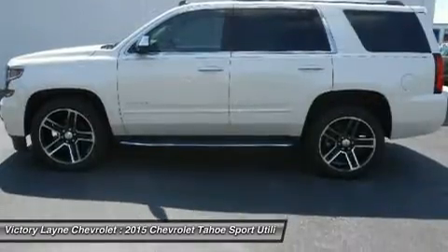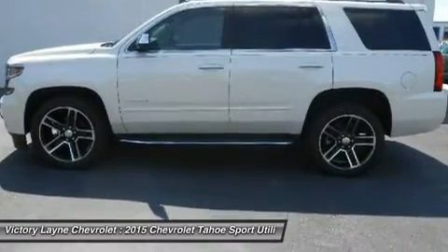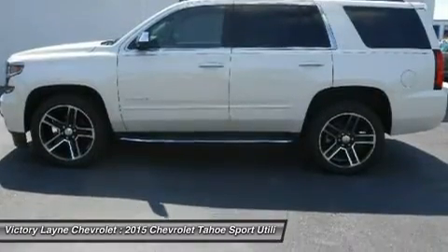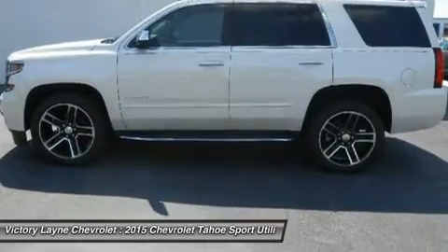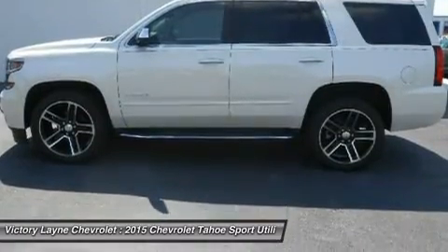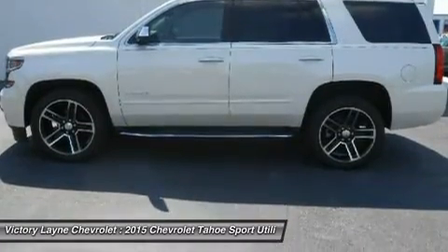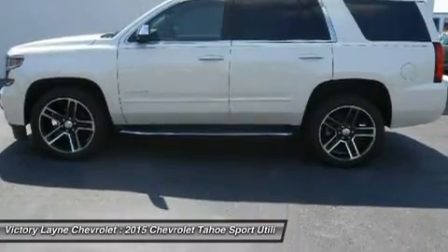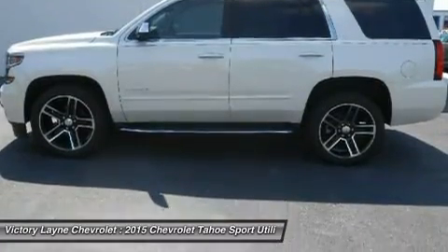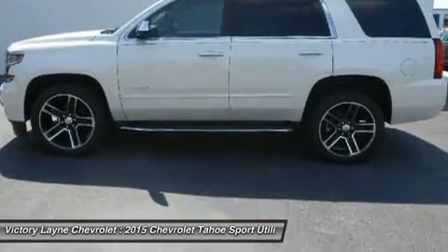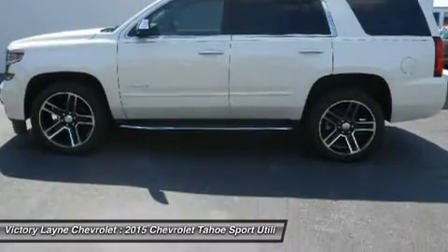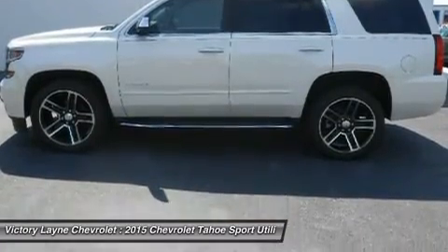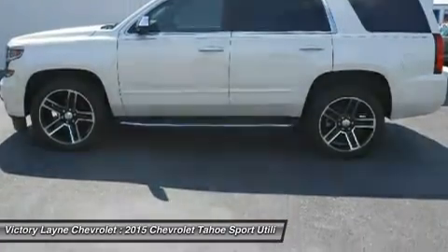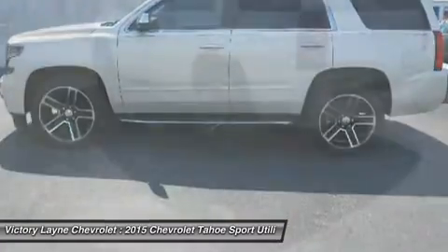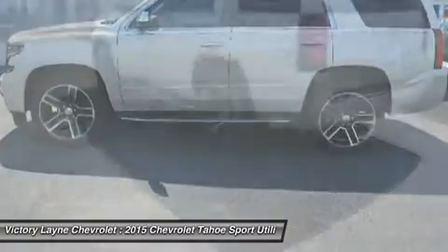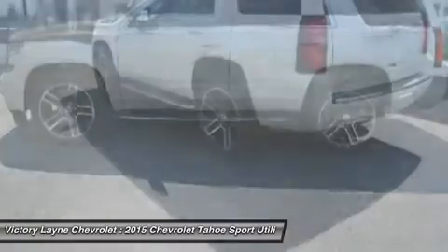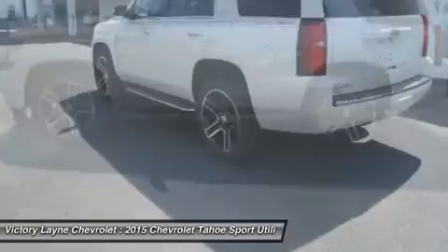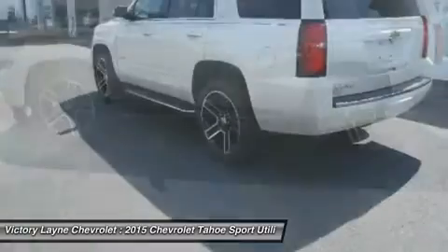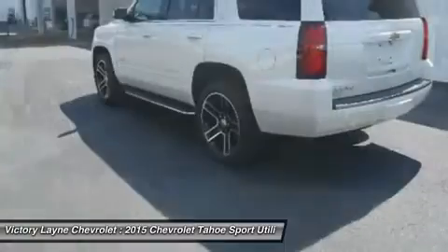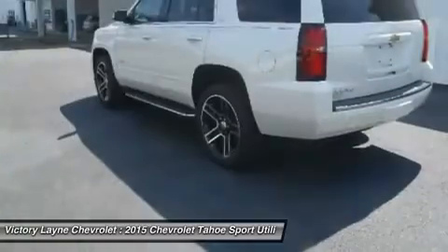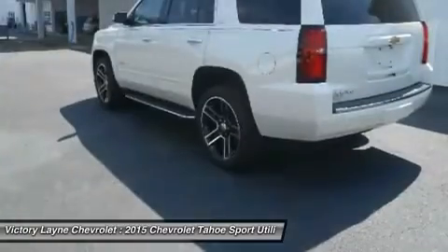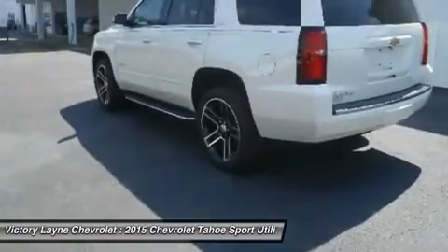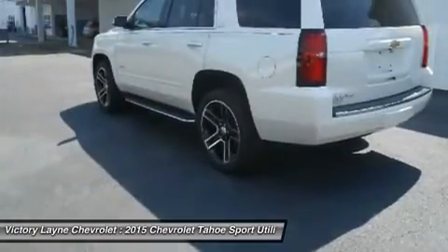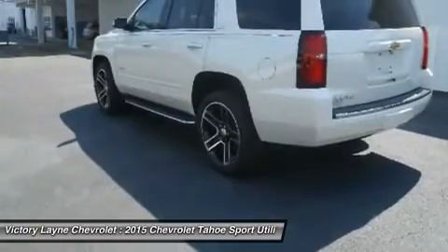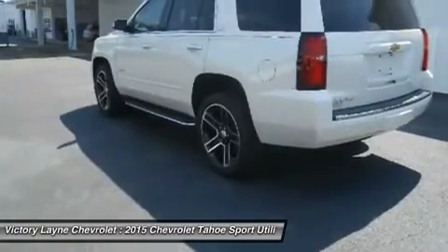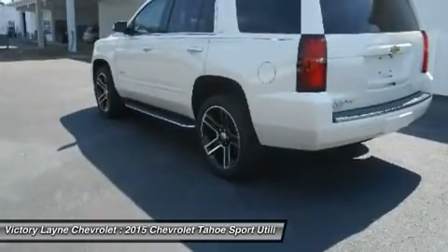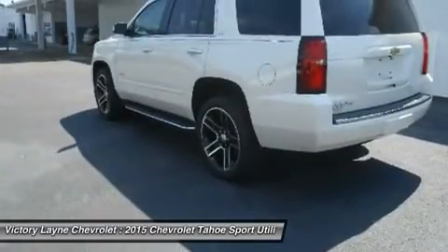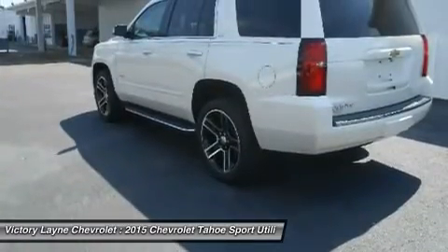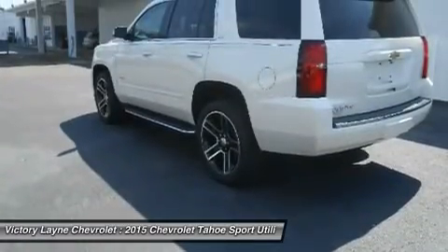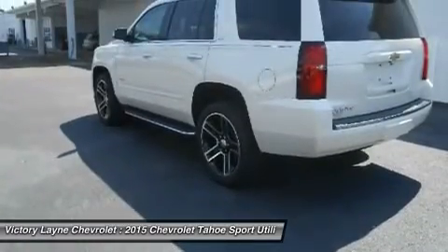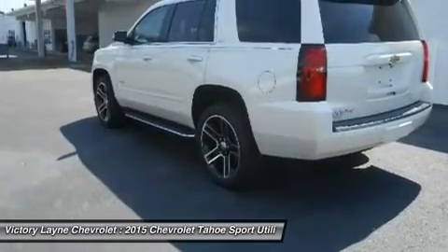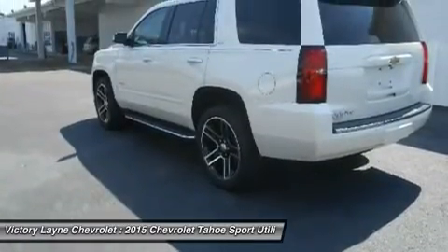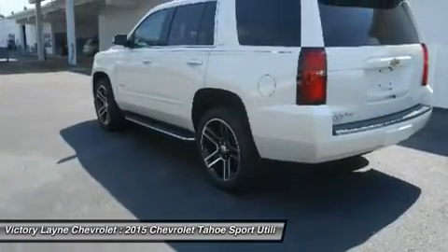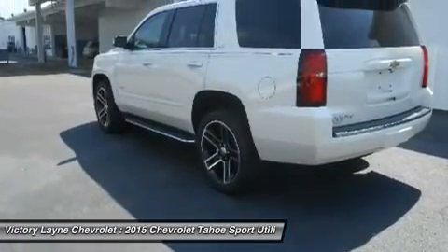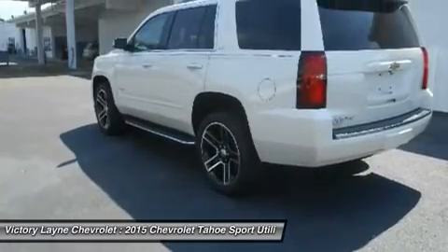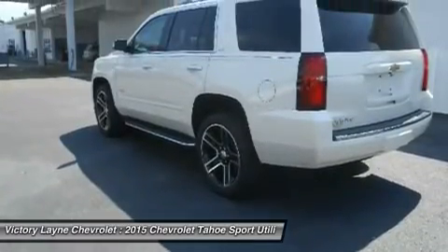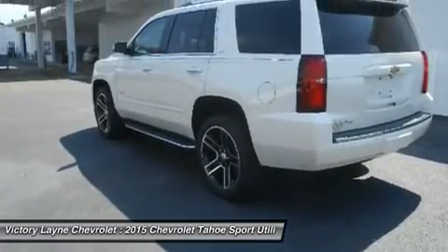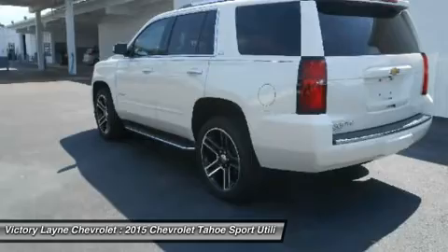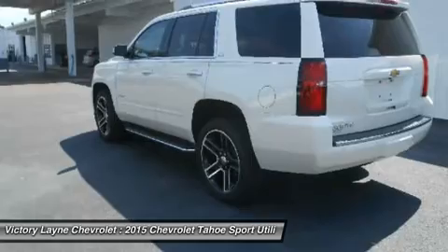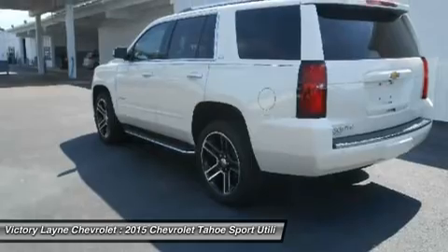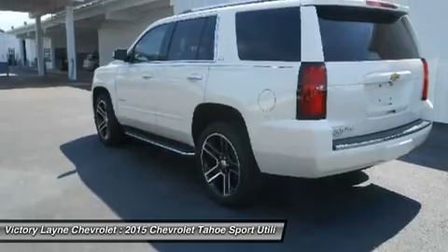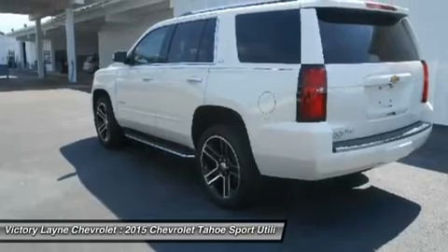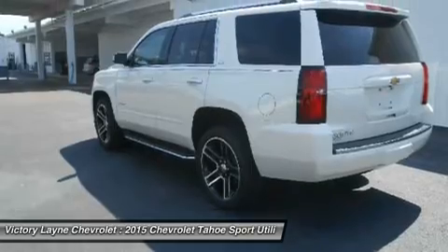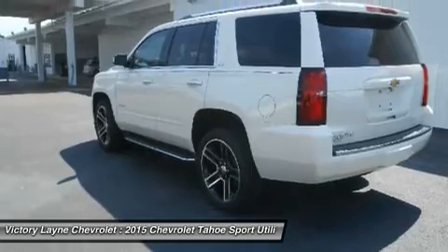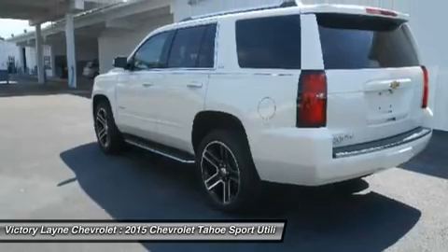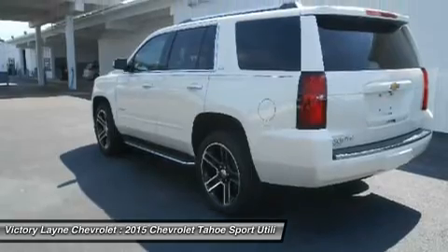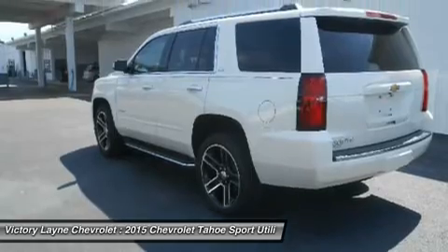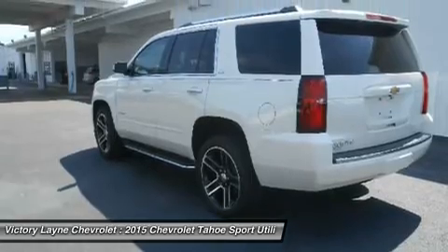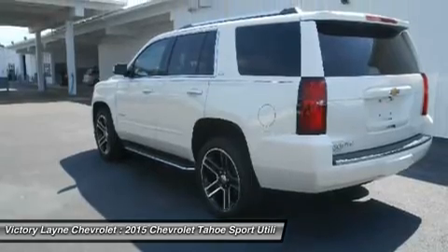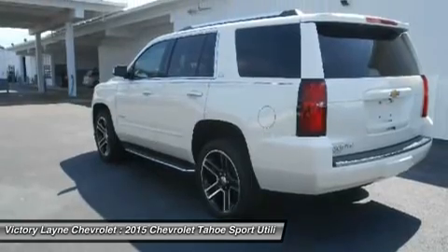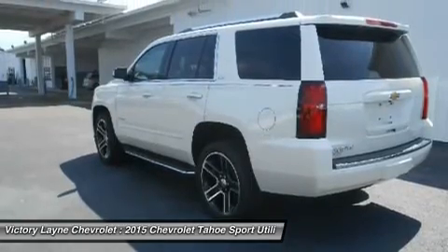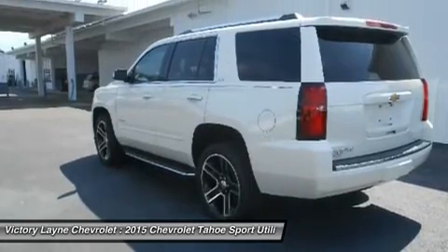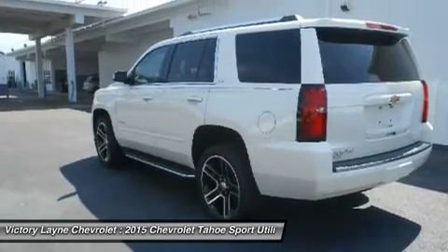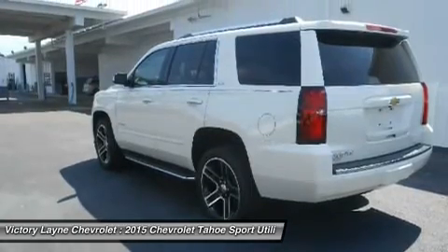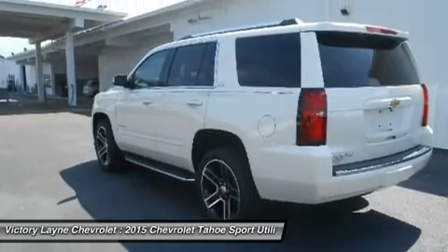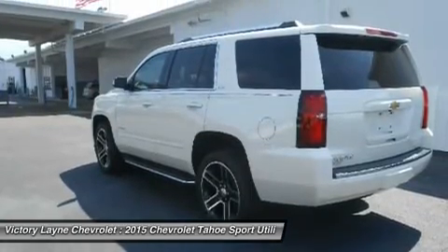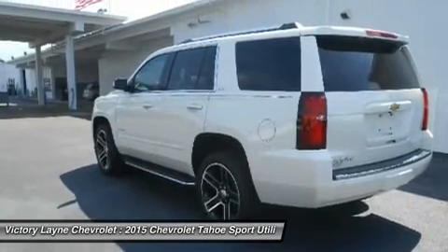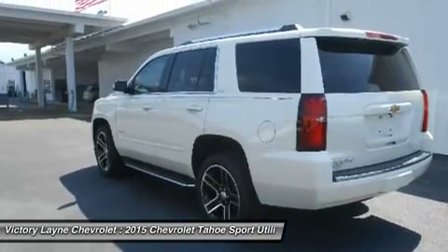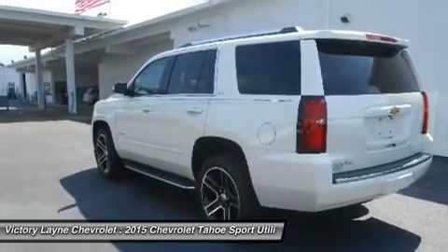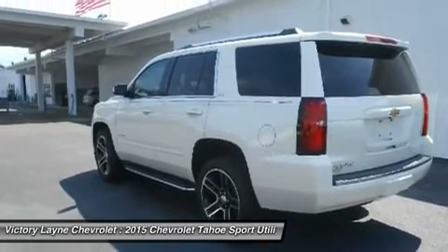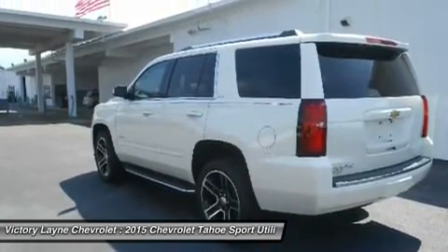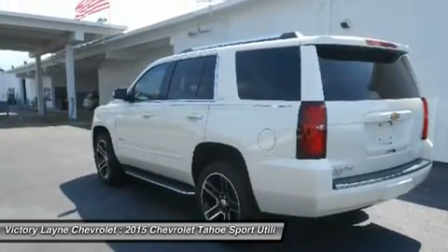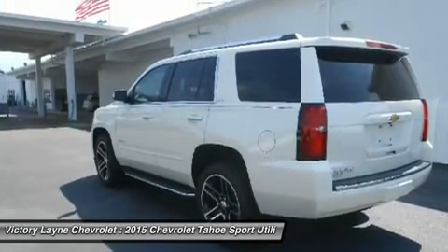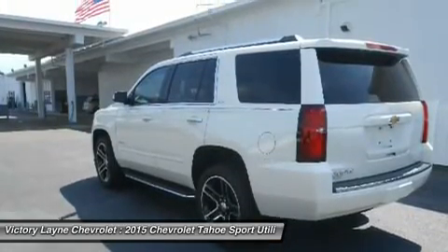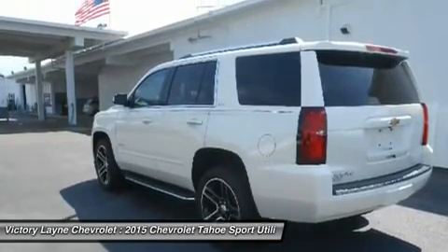Tahoe also offers available power retractable side-assist steps with perimeter lighting, which help passengers exit safely.